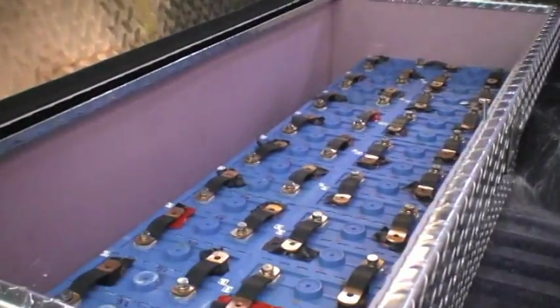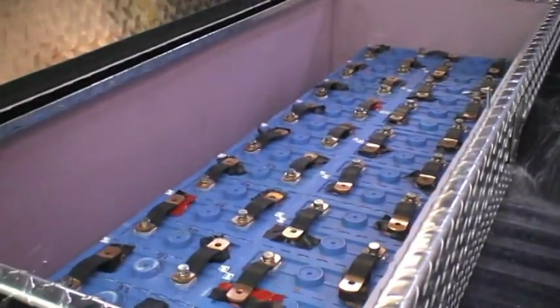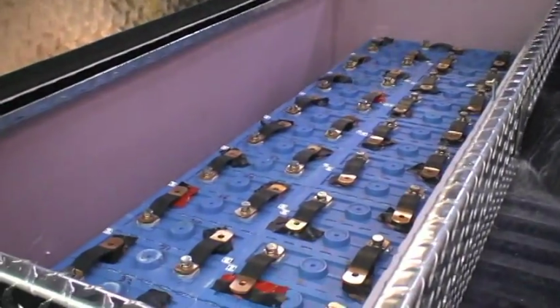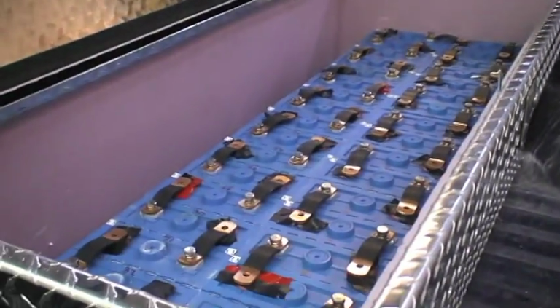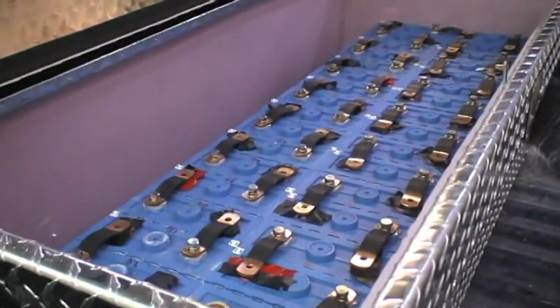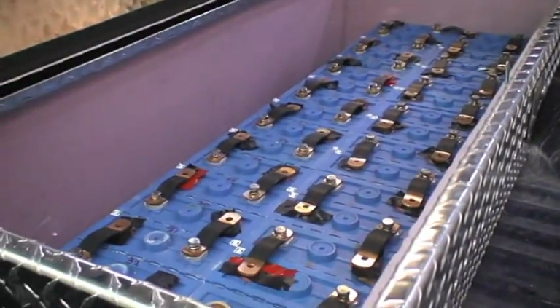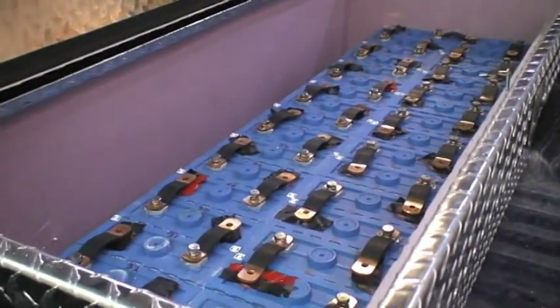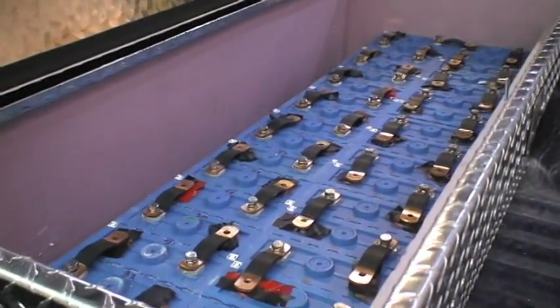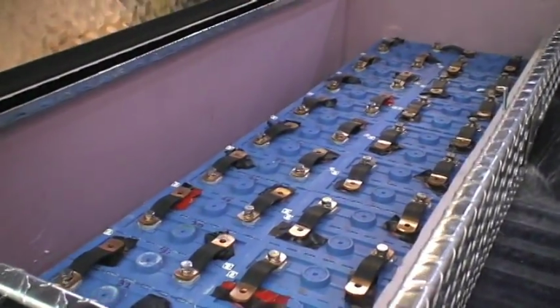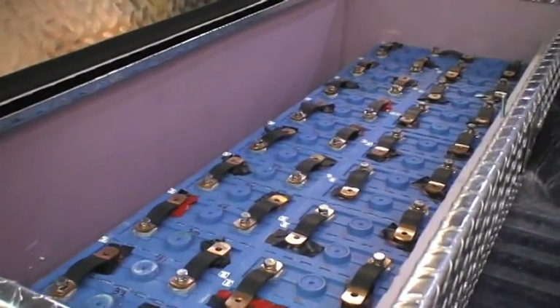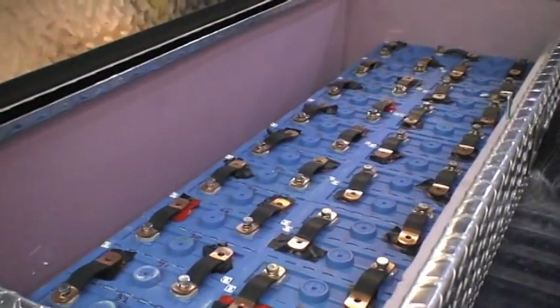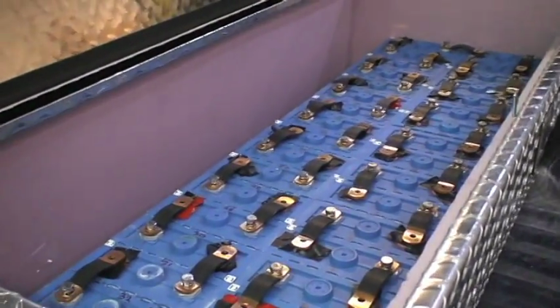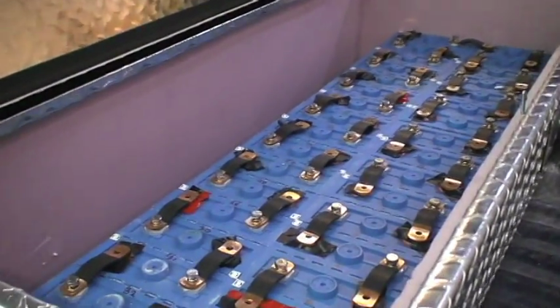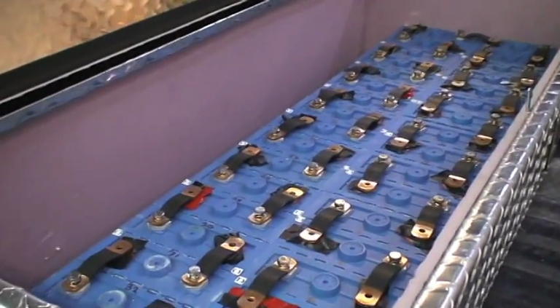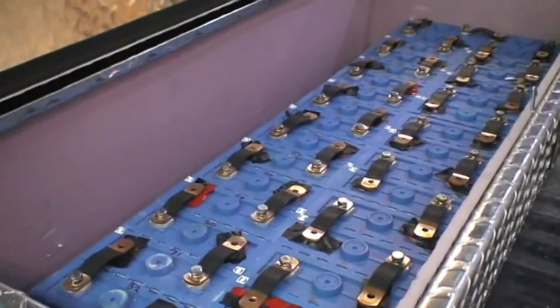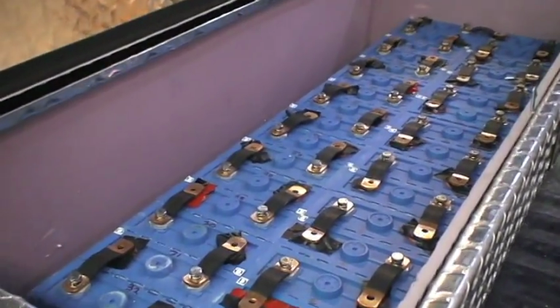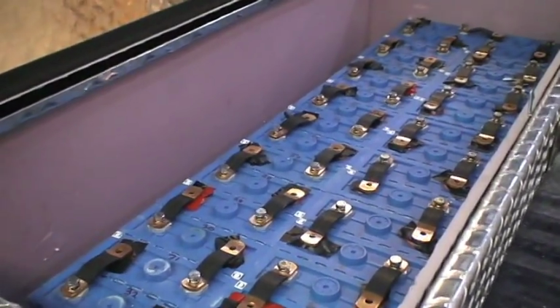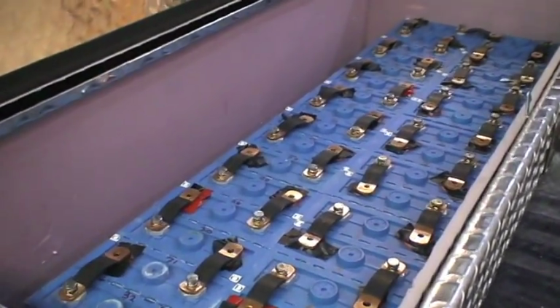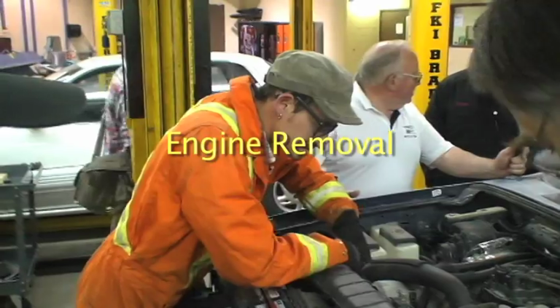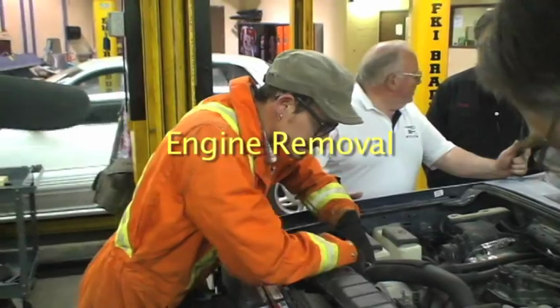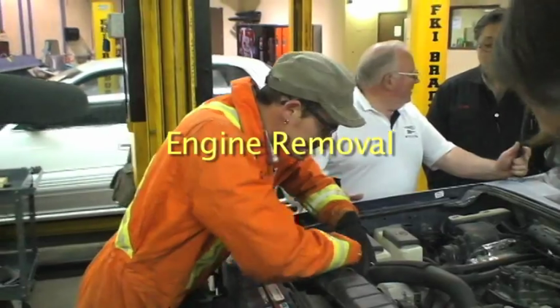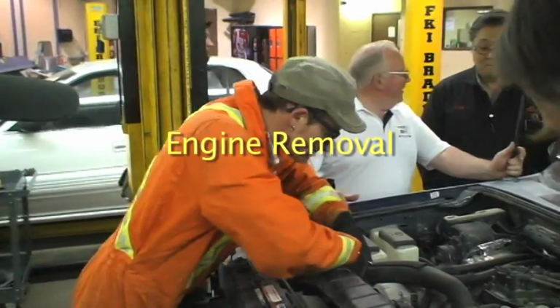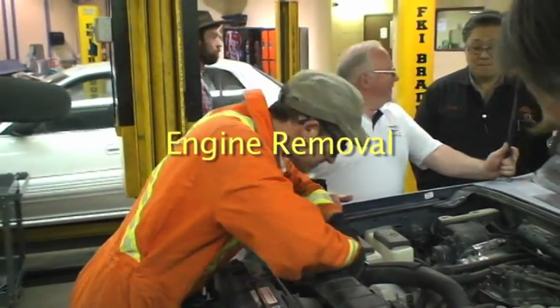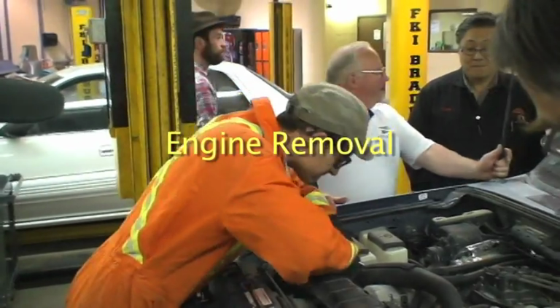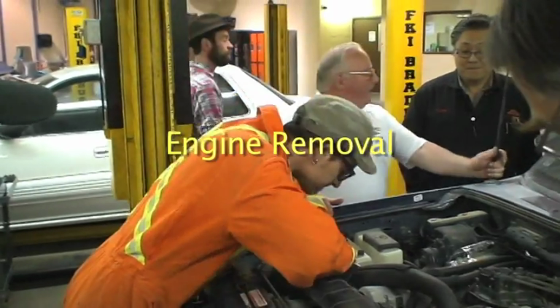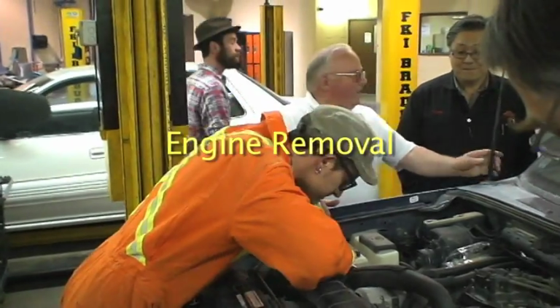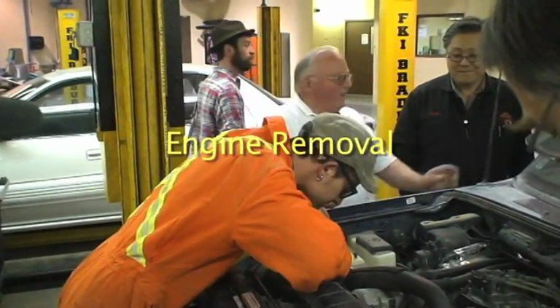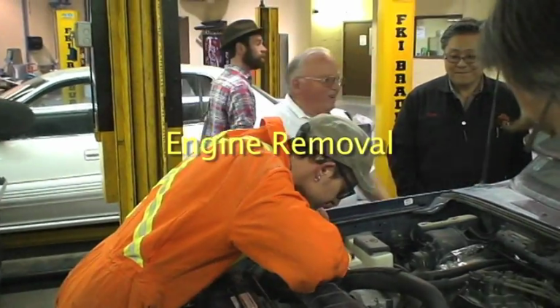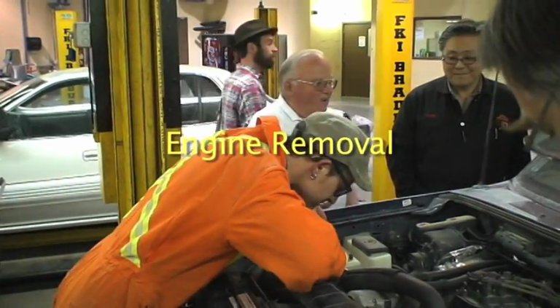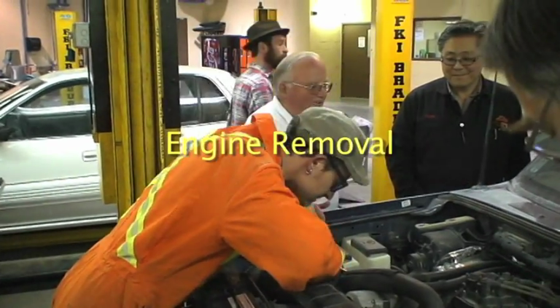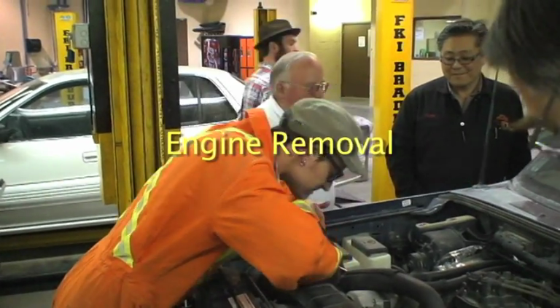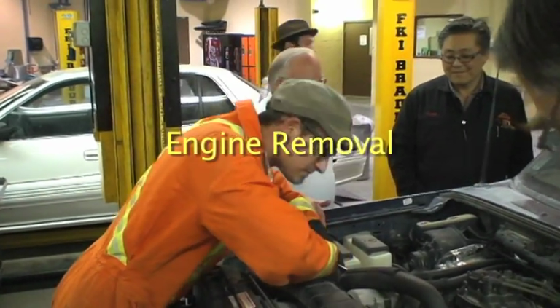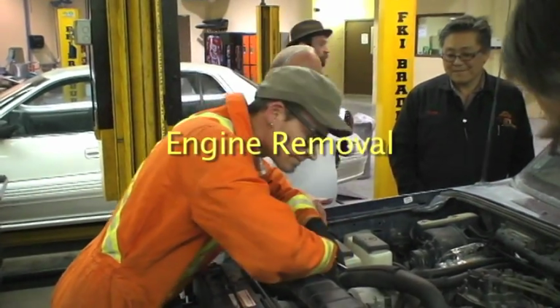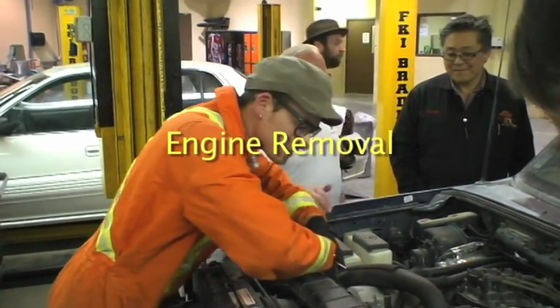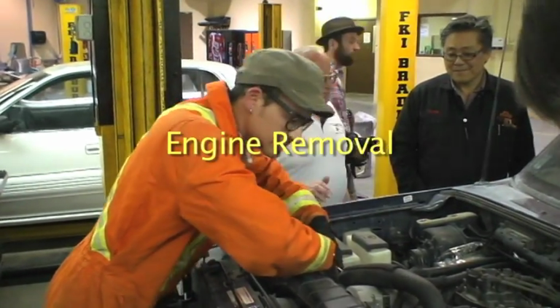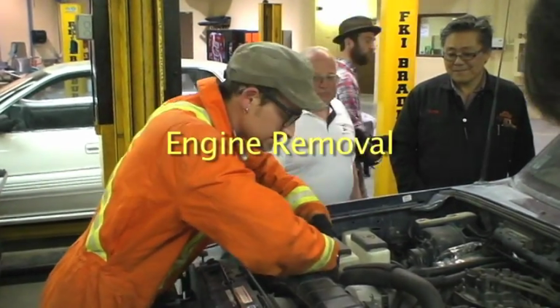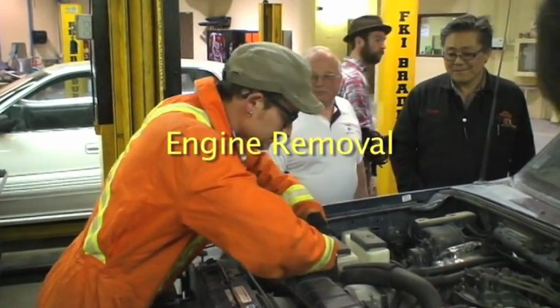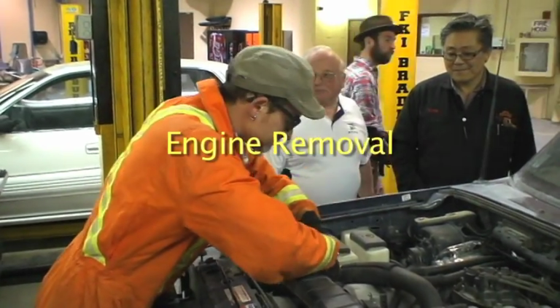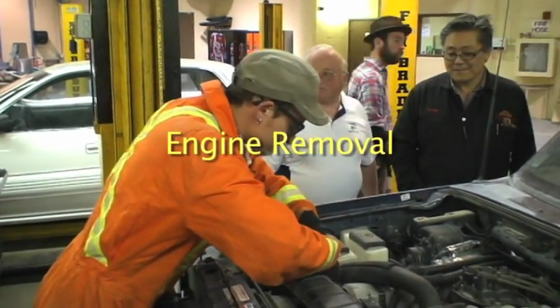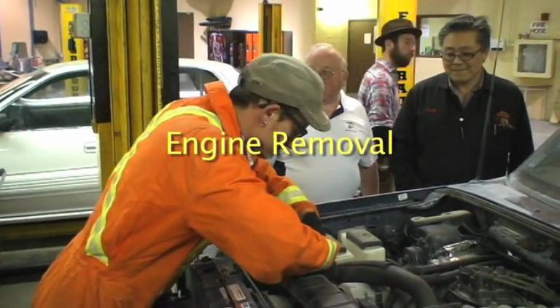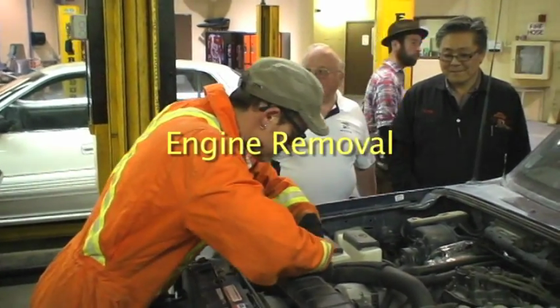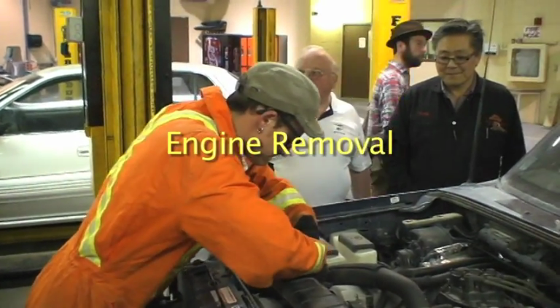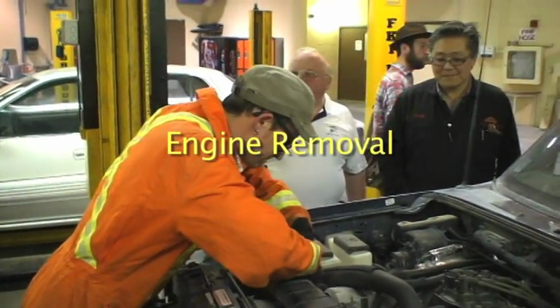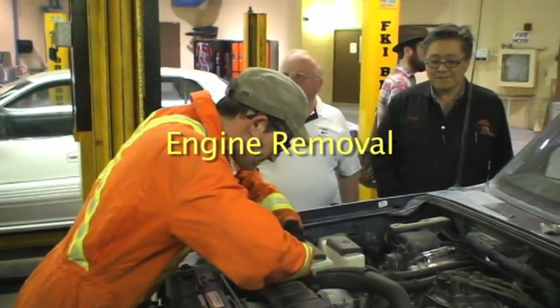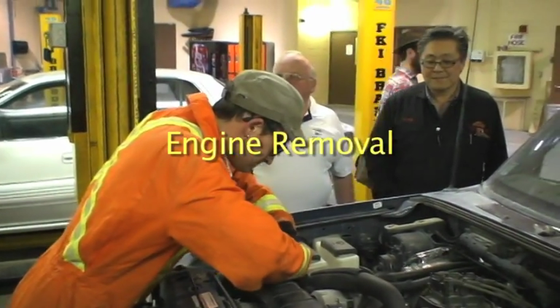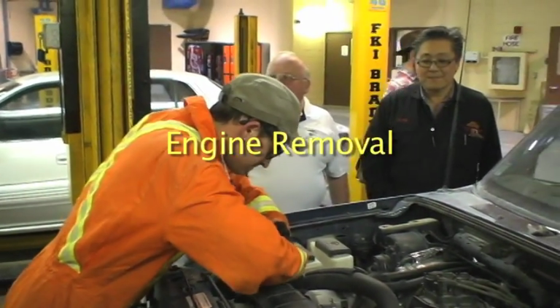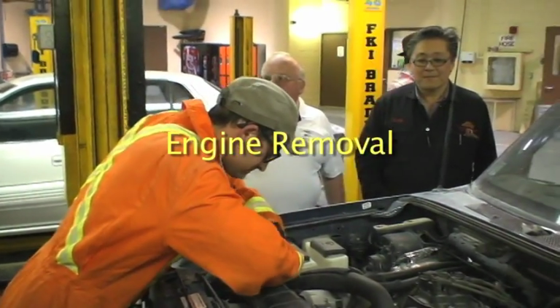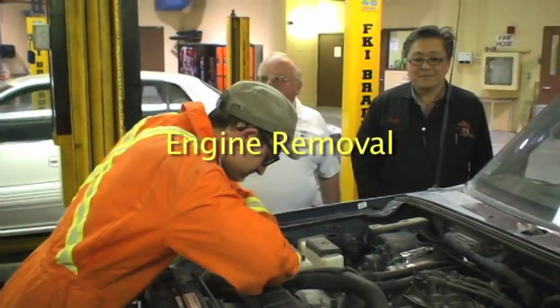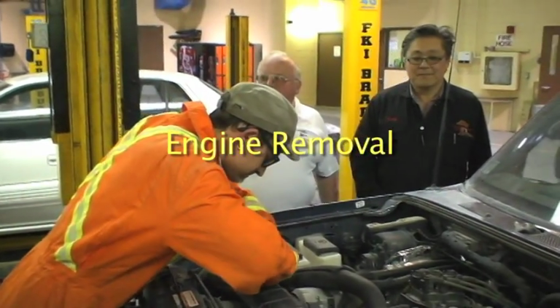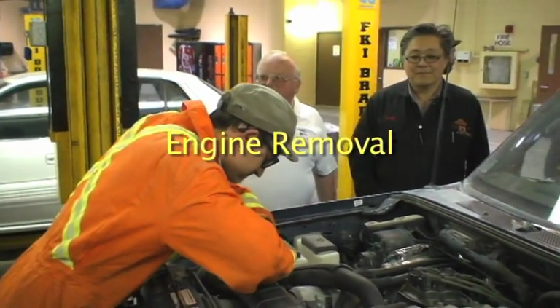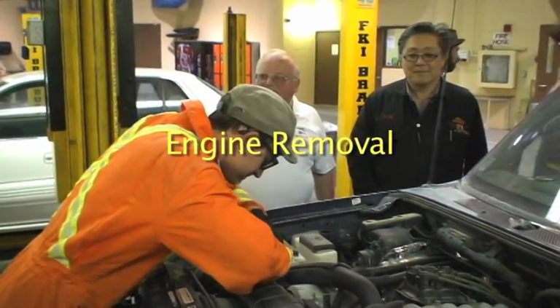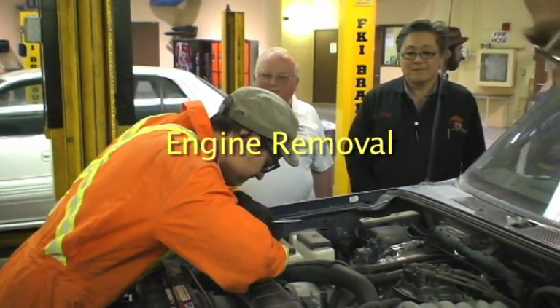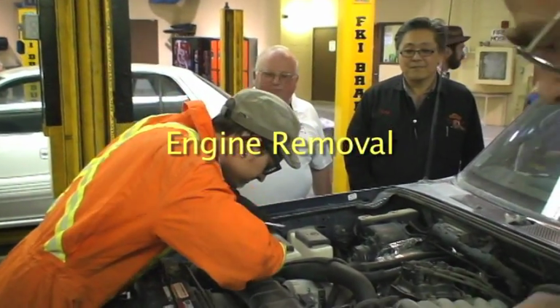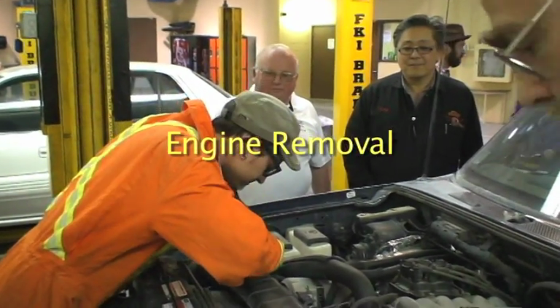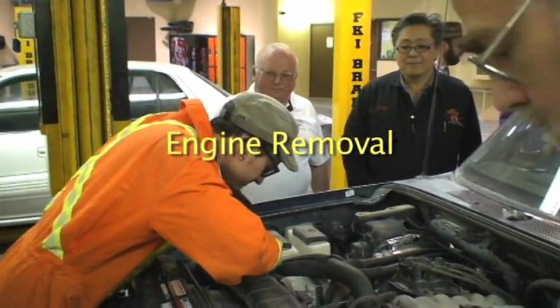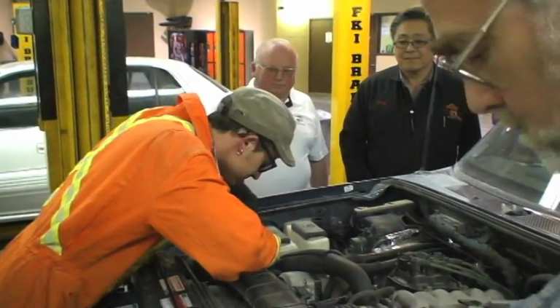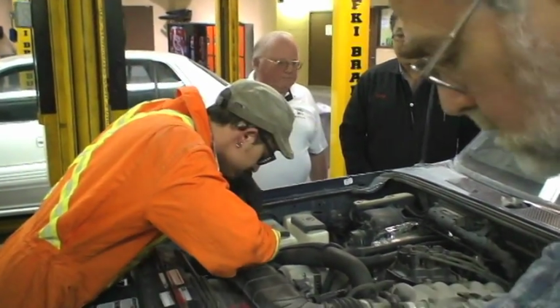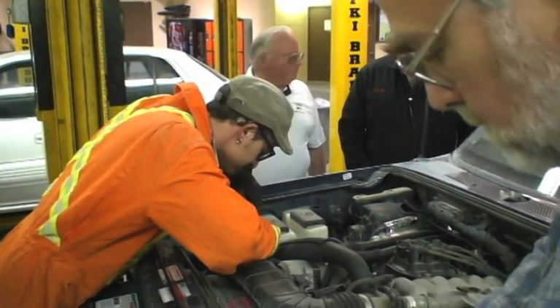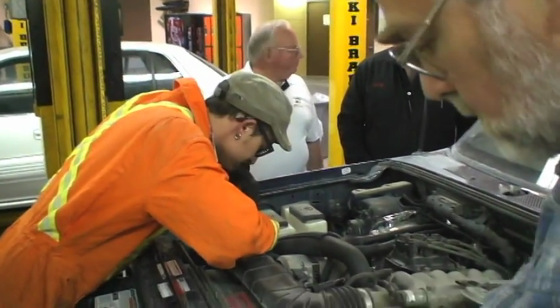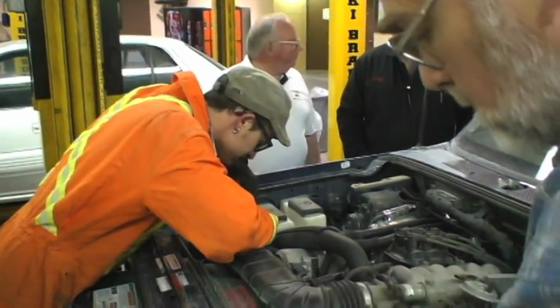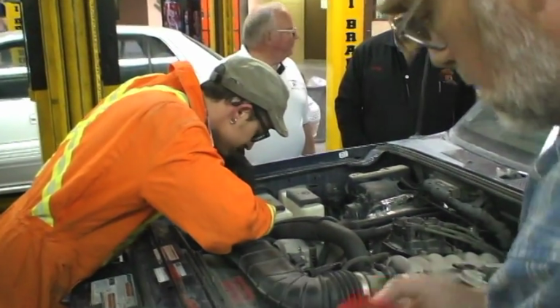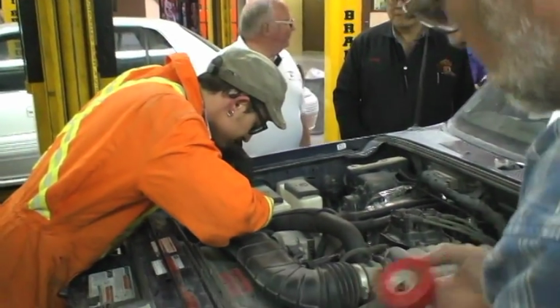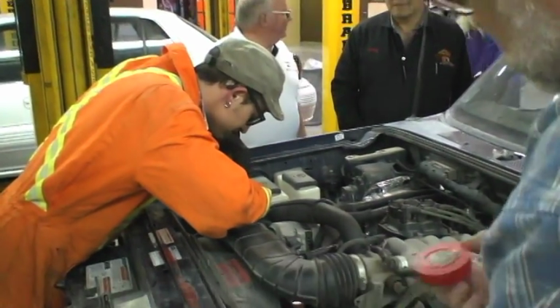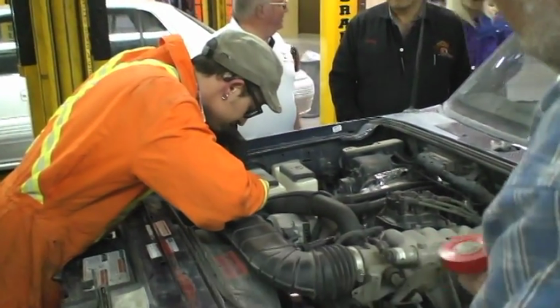With the liquid cooling — Mike, do we know how heavy these cells are? They're about 15 pounds basically.